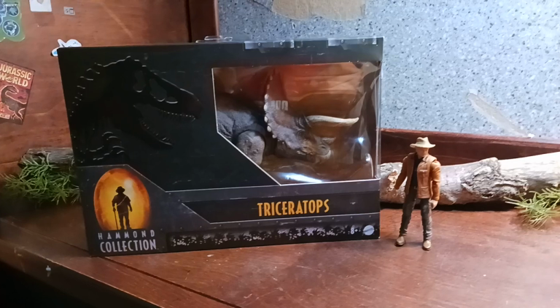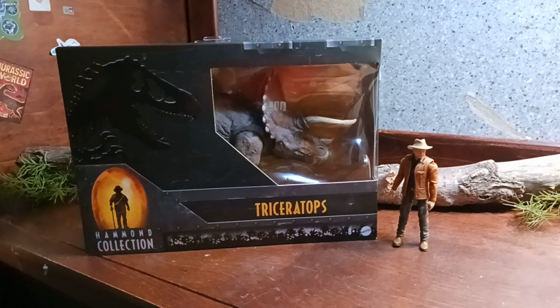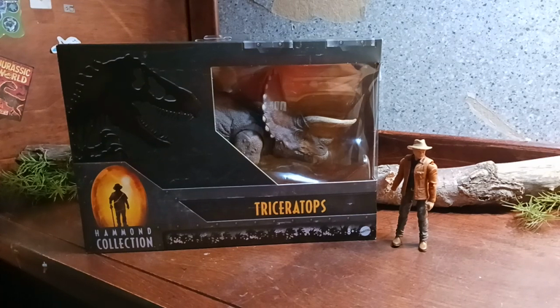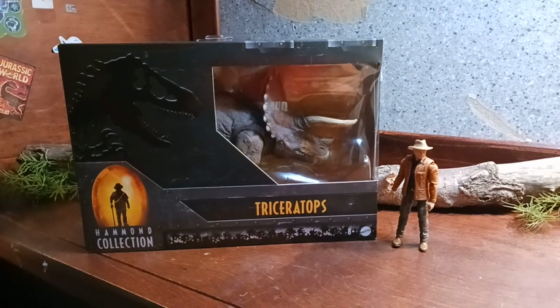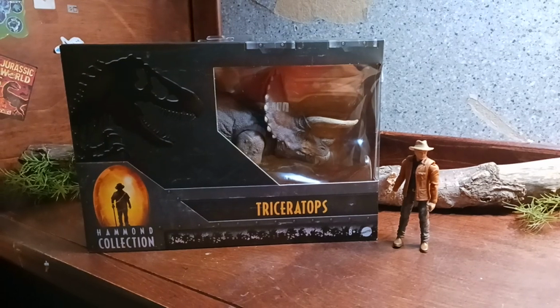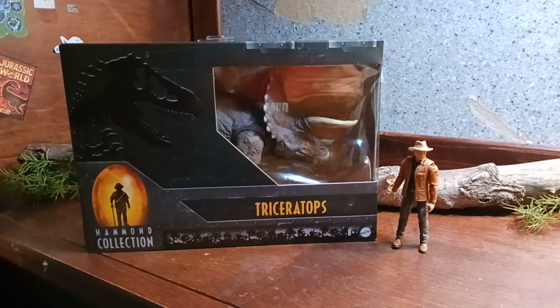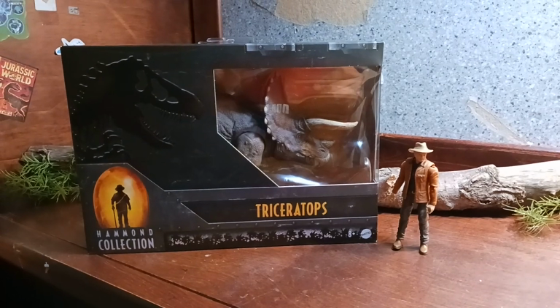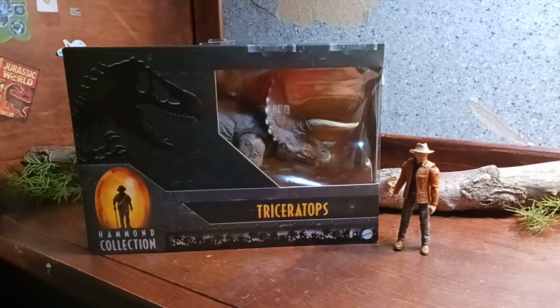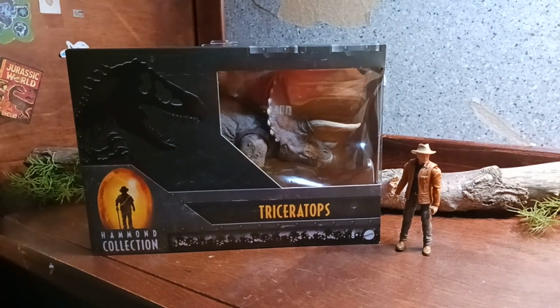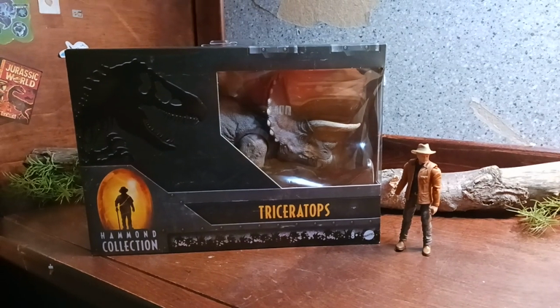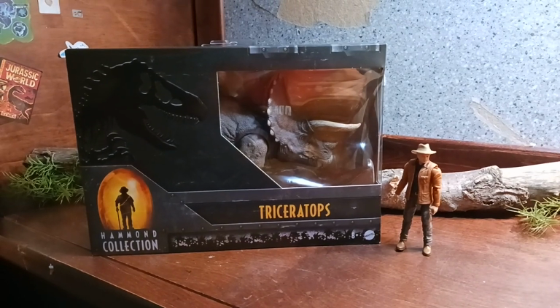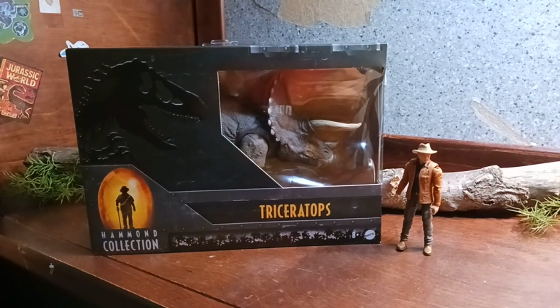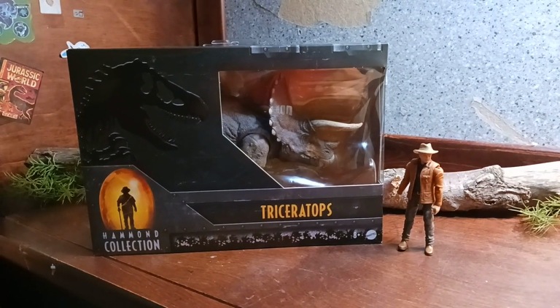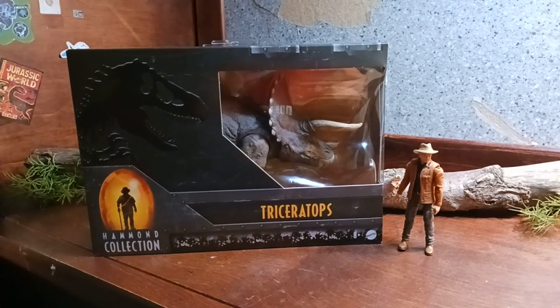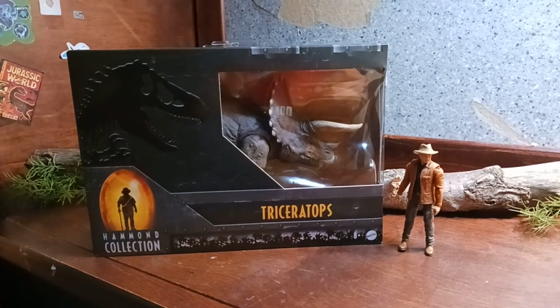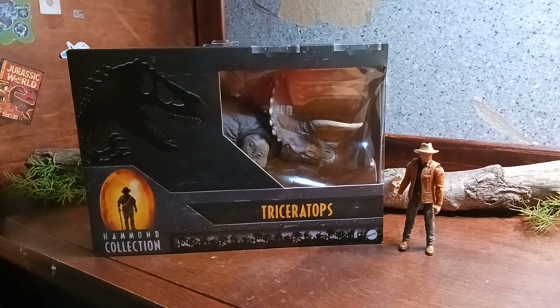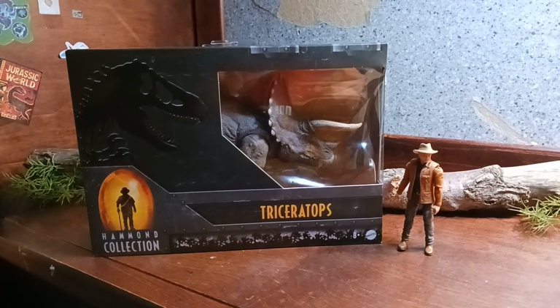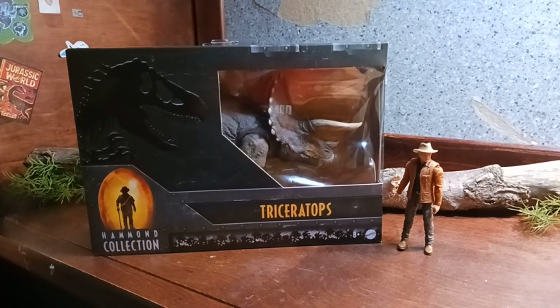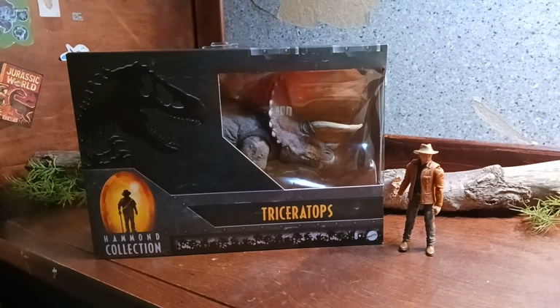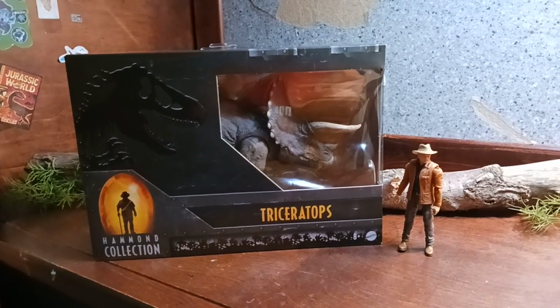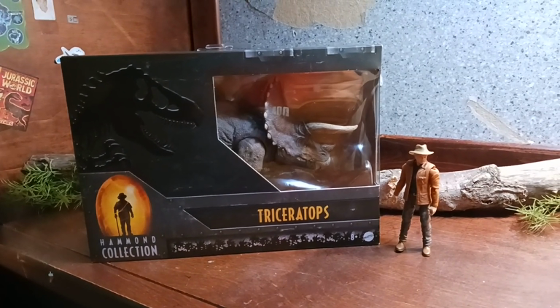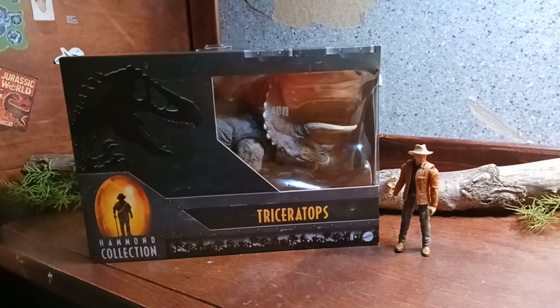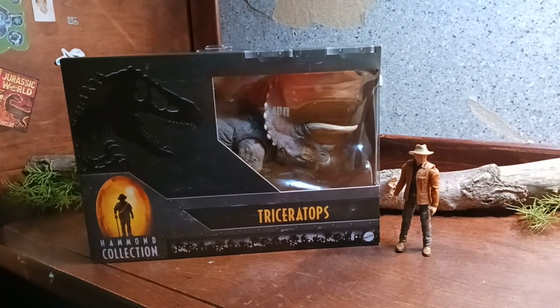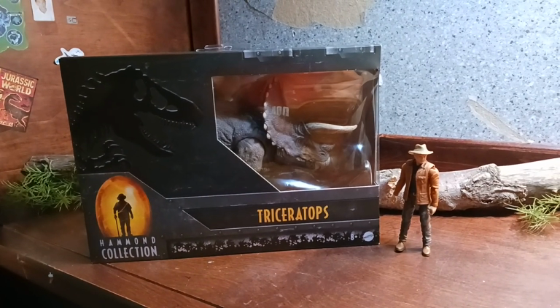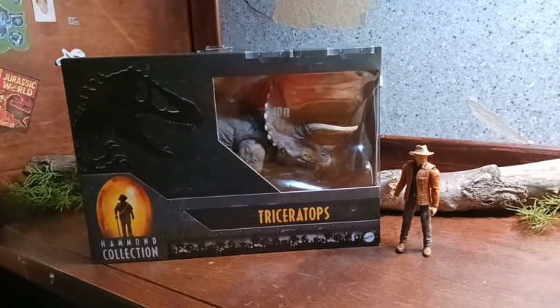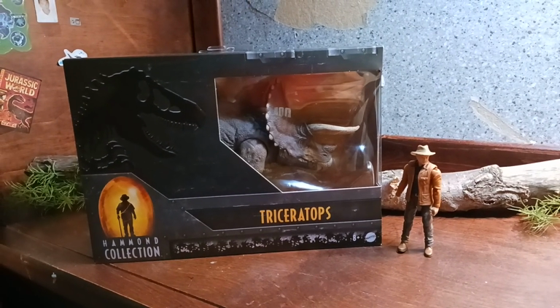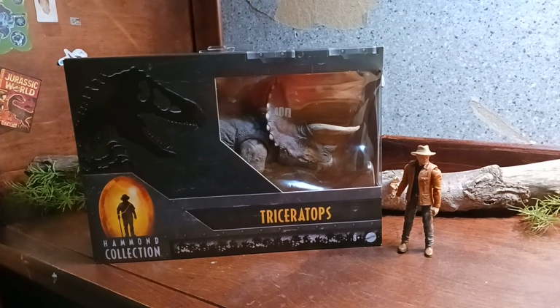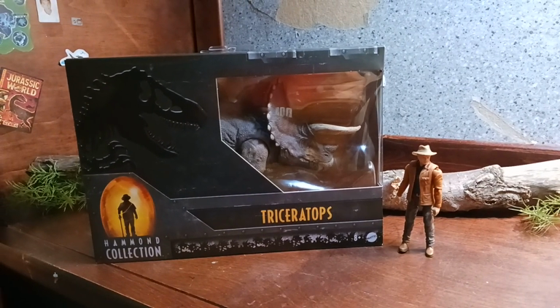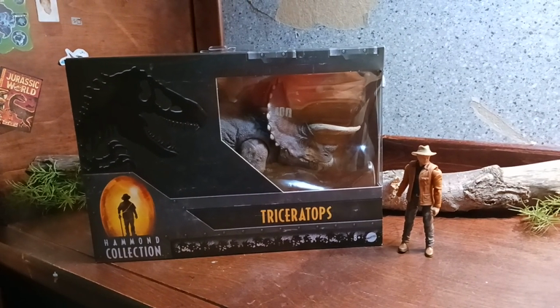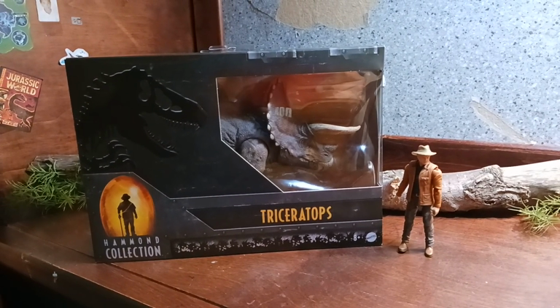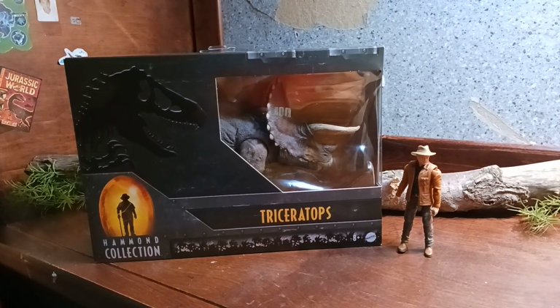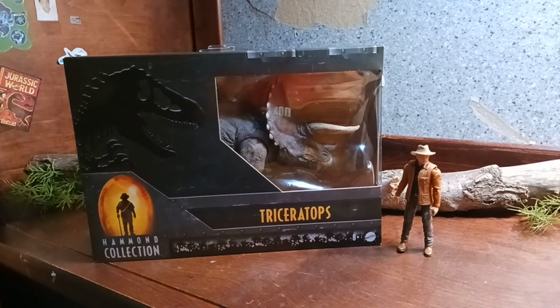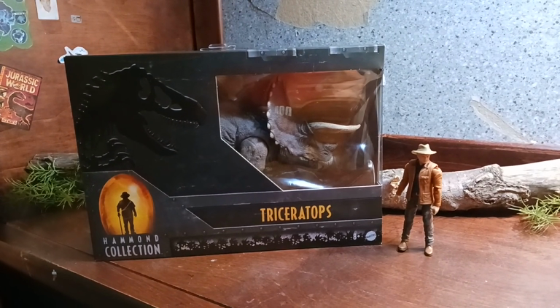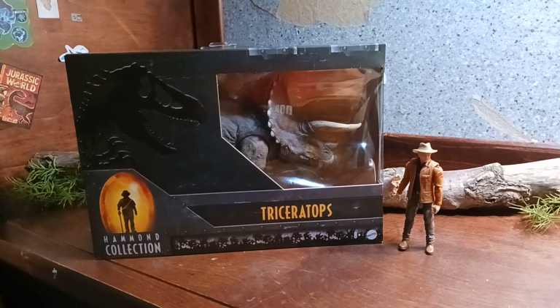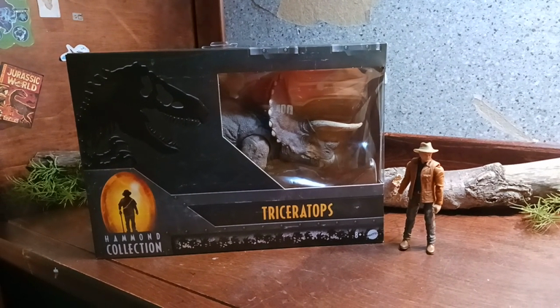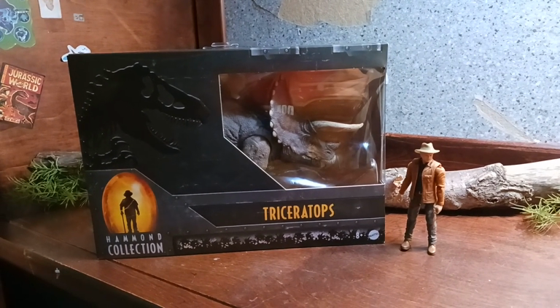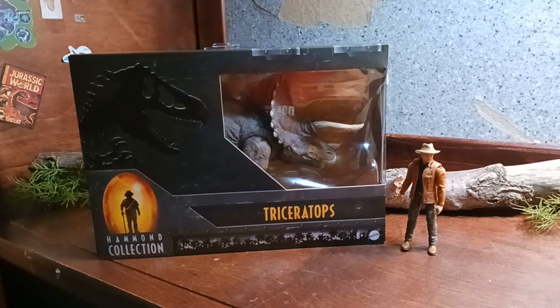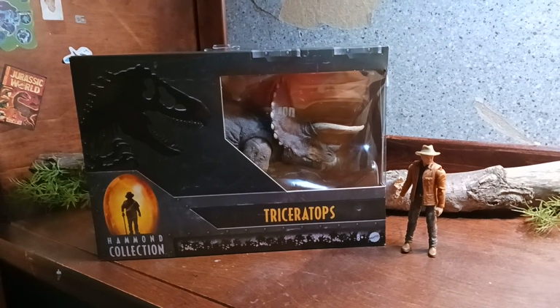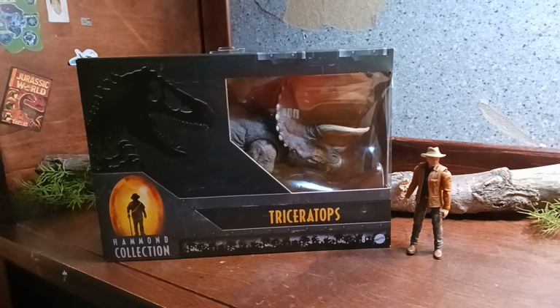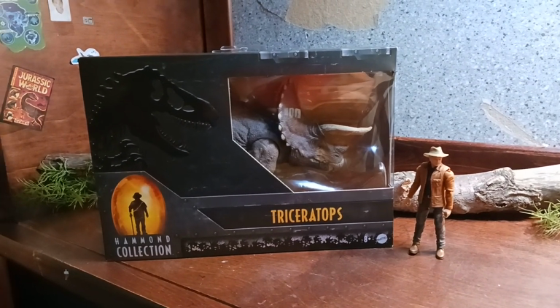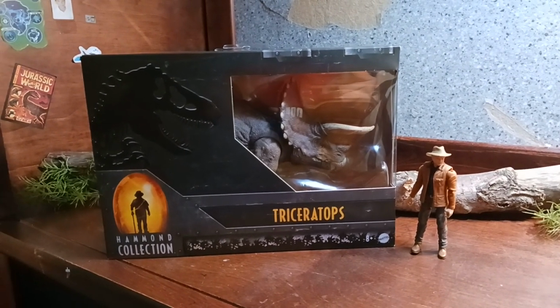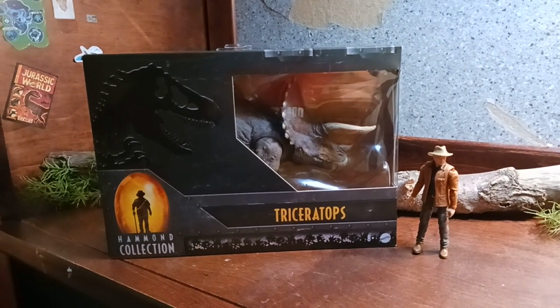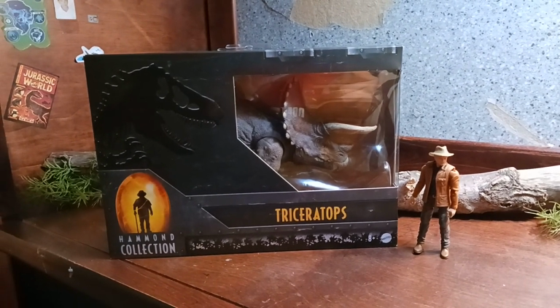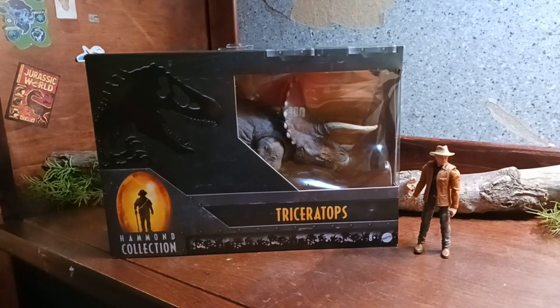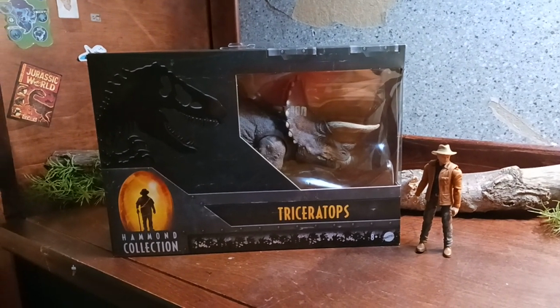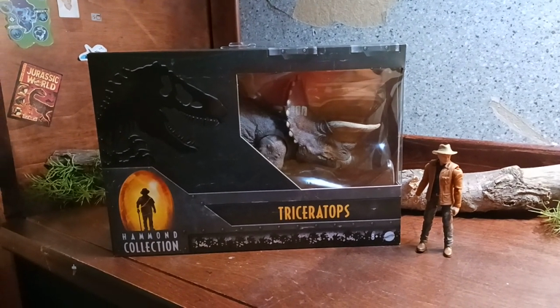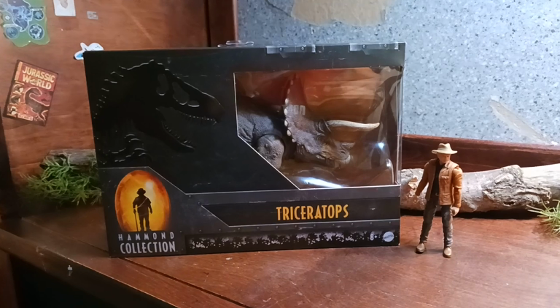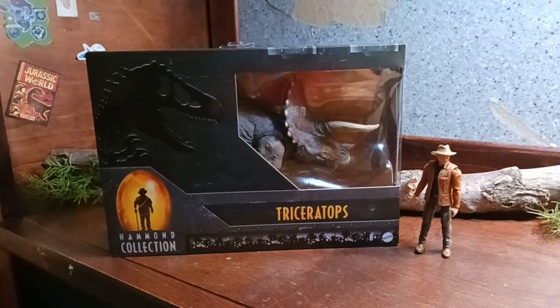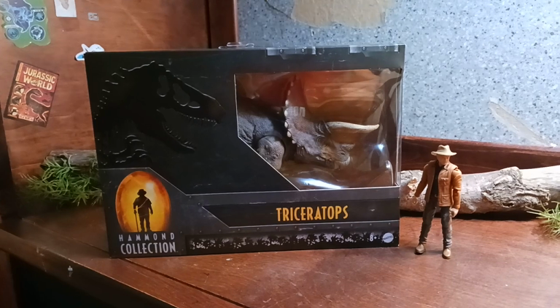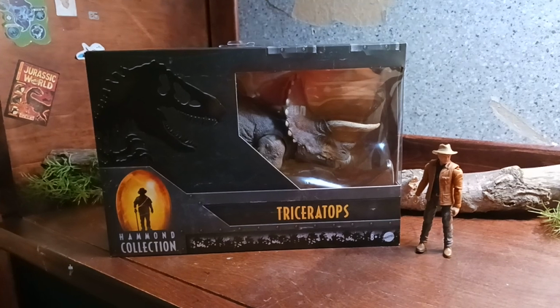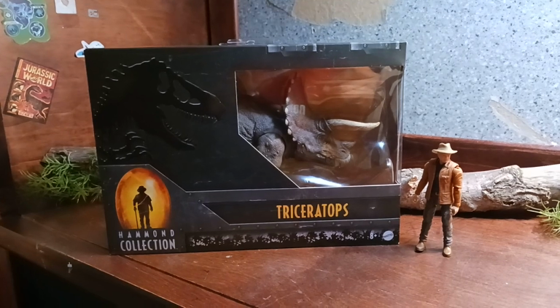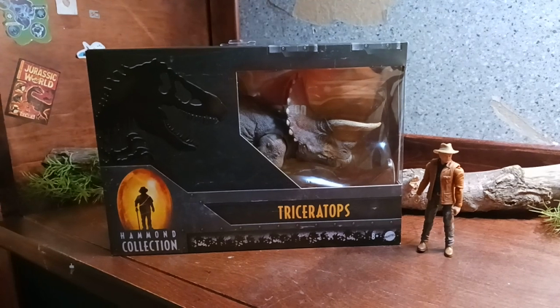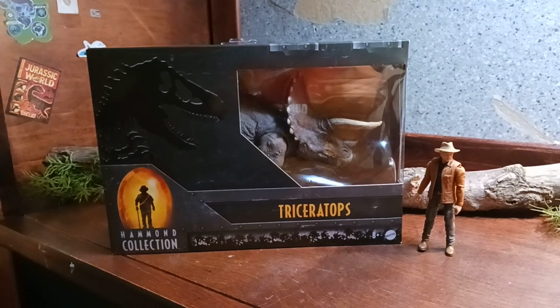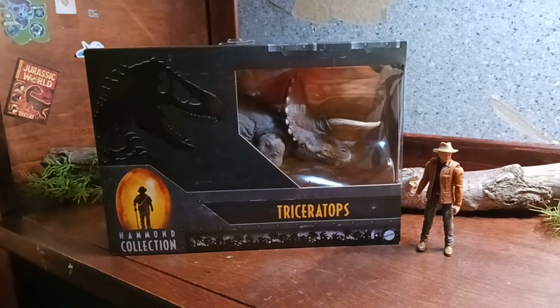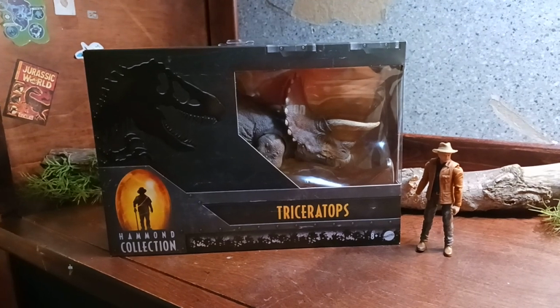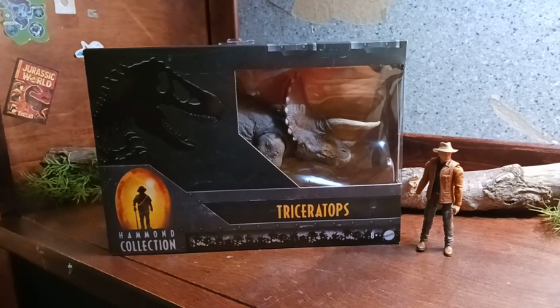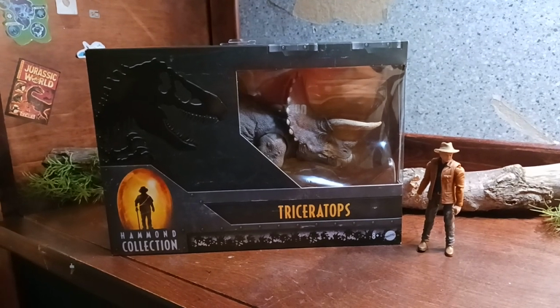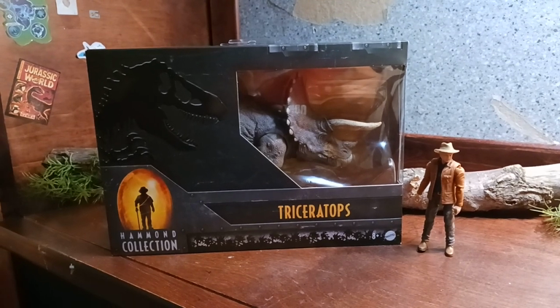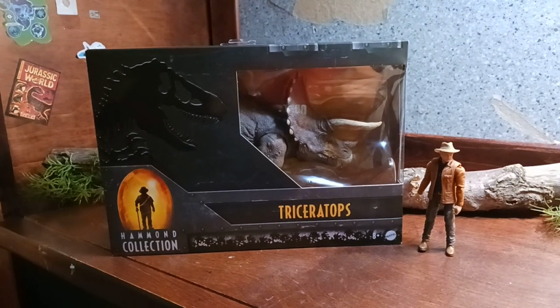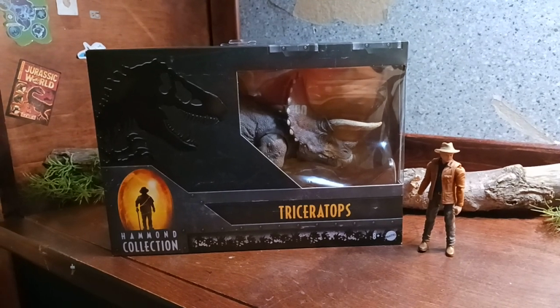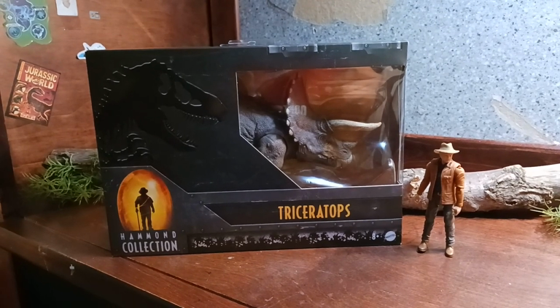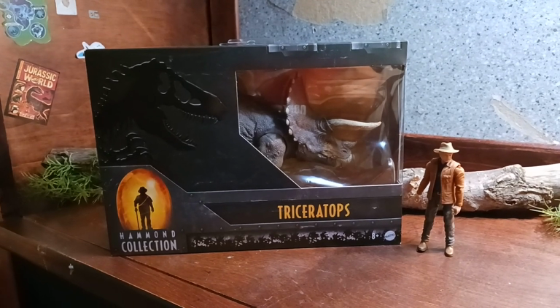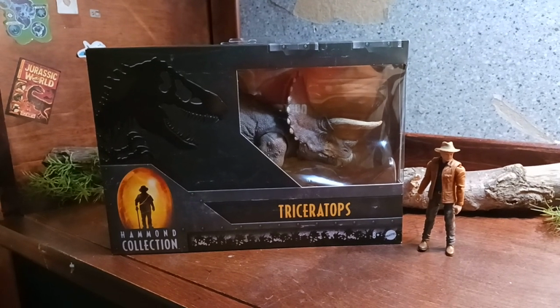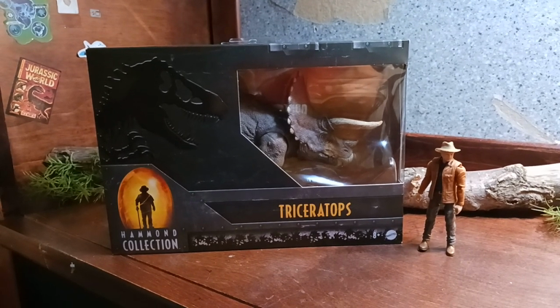Hello, it's Unboxing Jurassic 7. Here today I am unboxing the new Hammond Collection Triceratops.